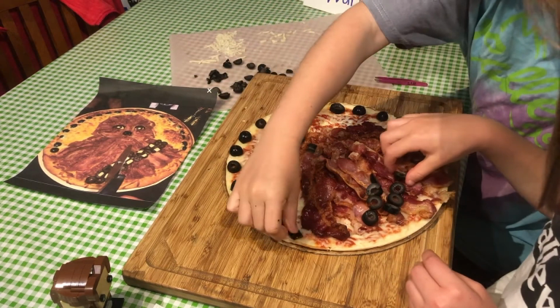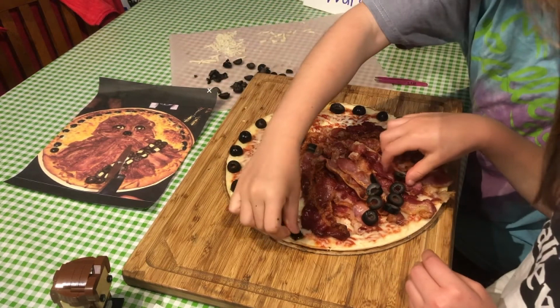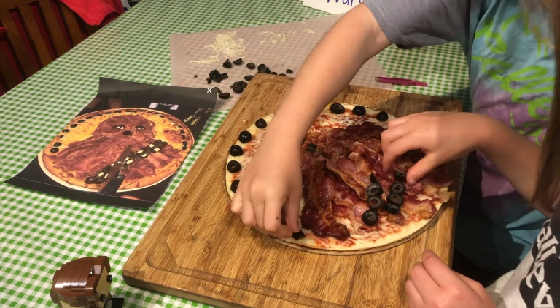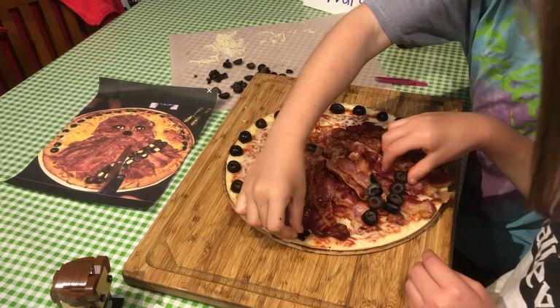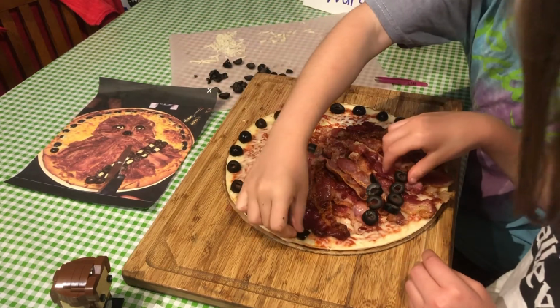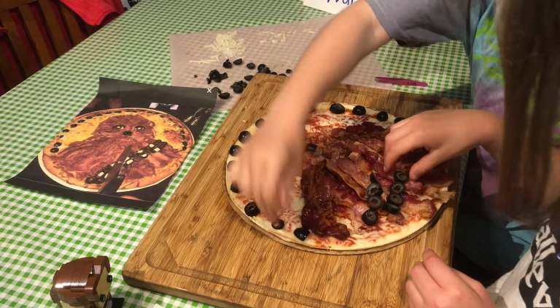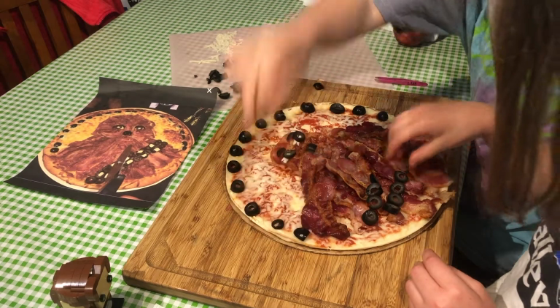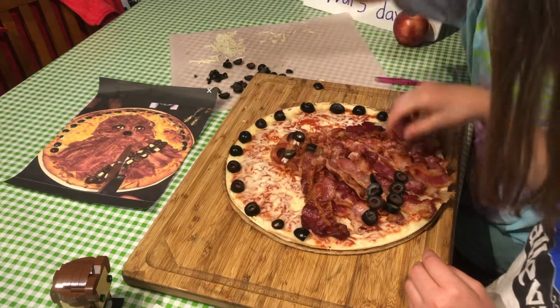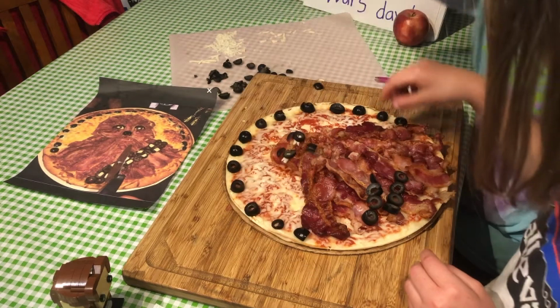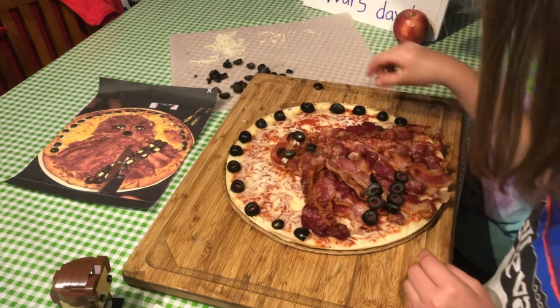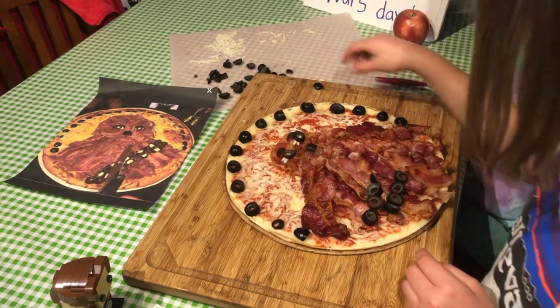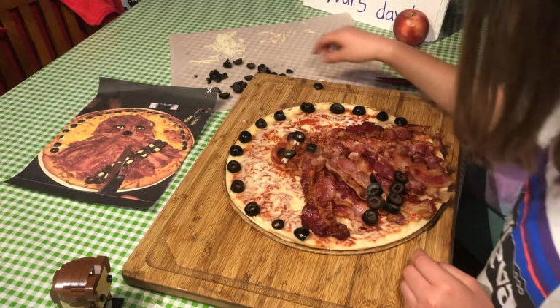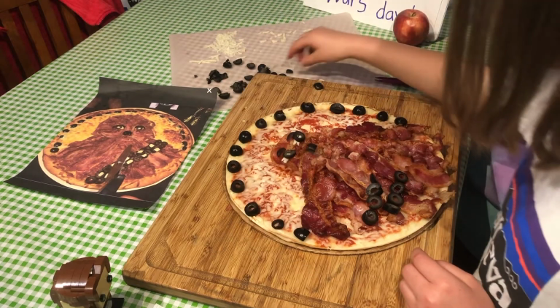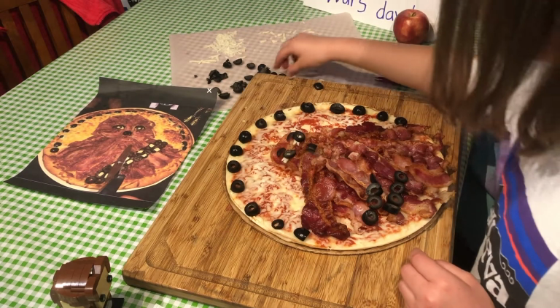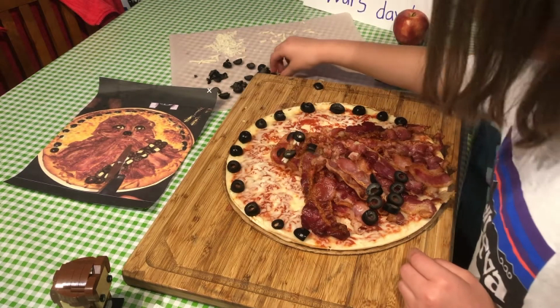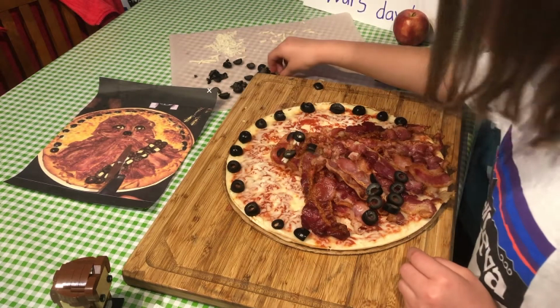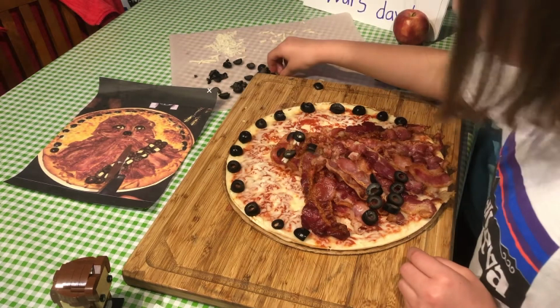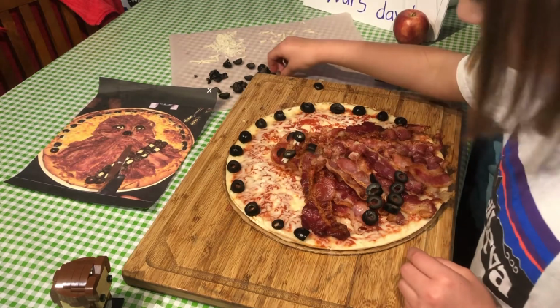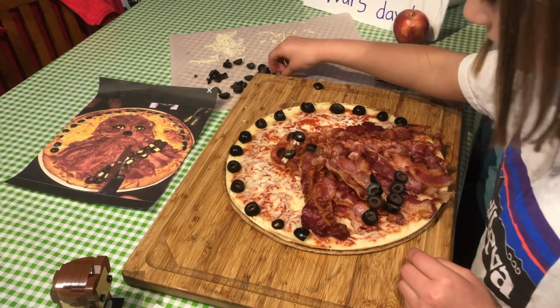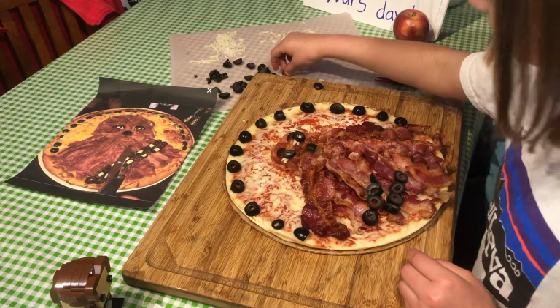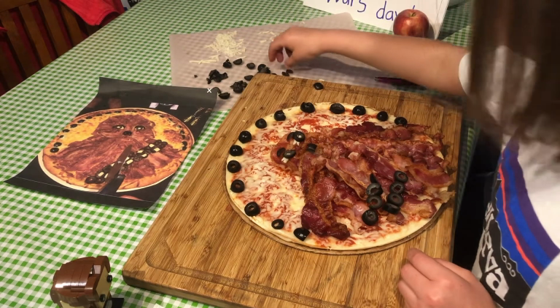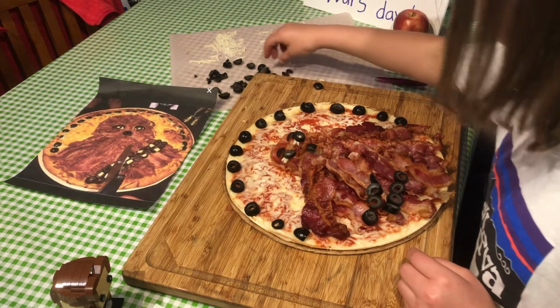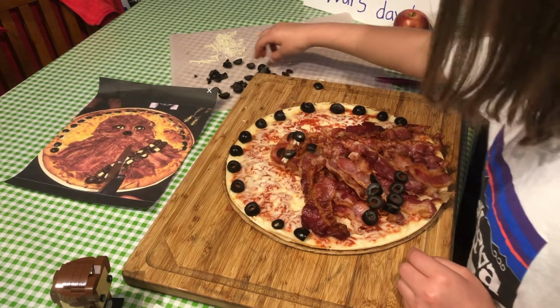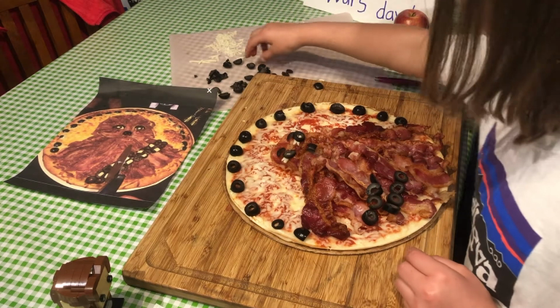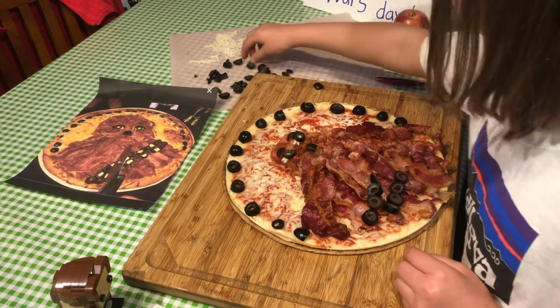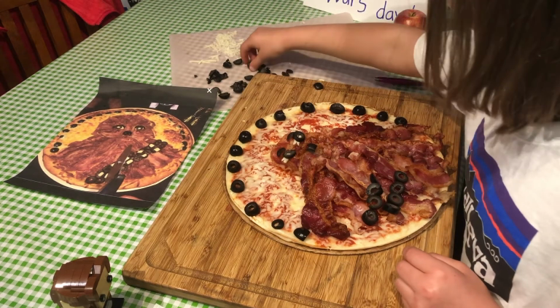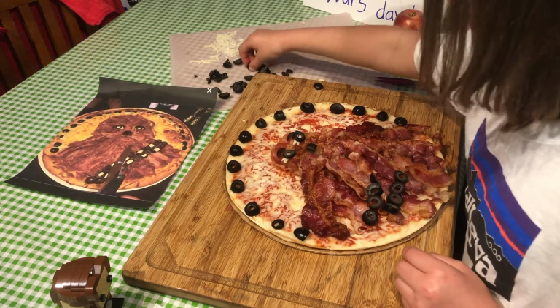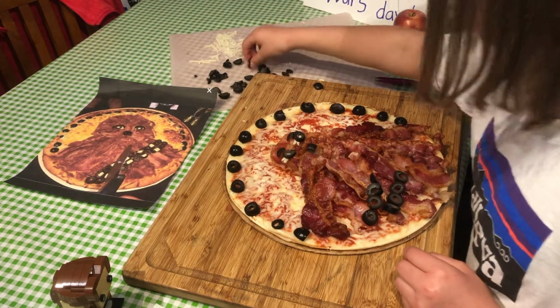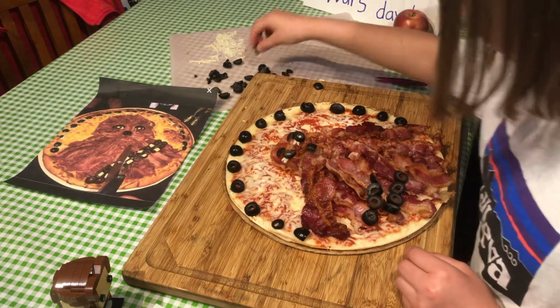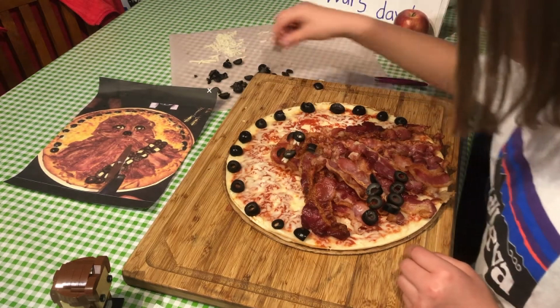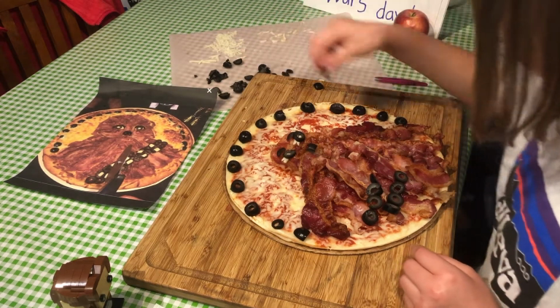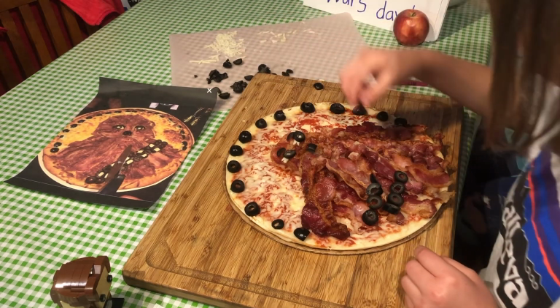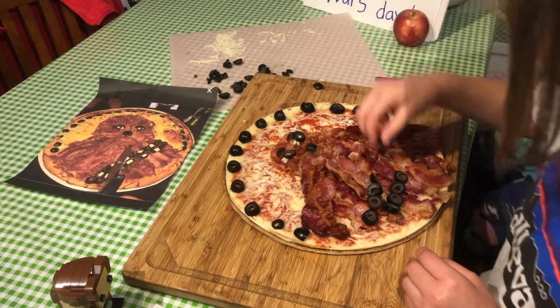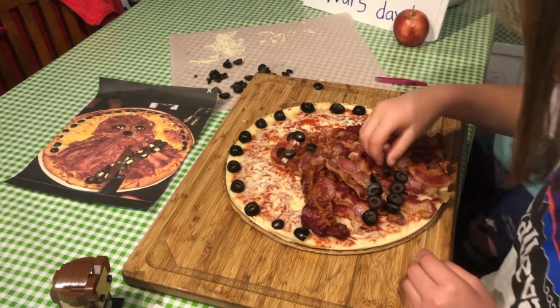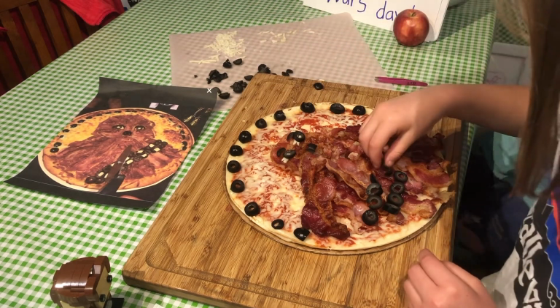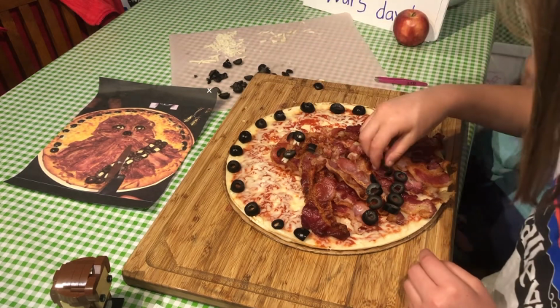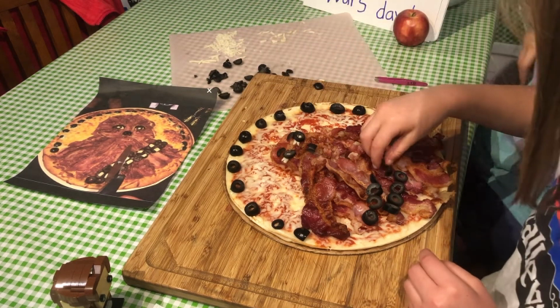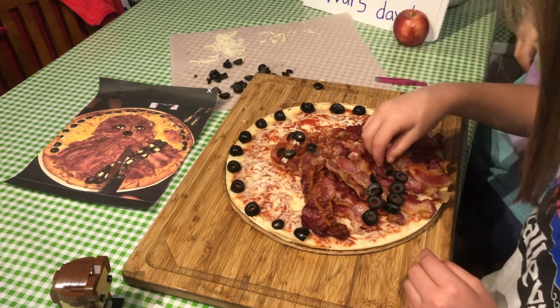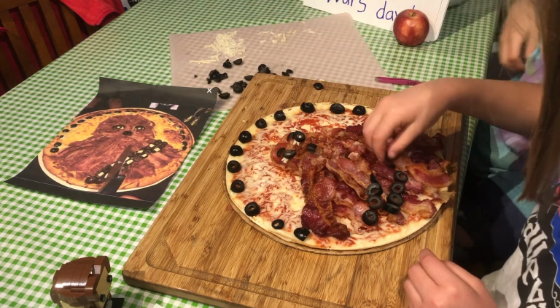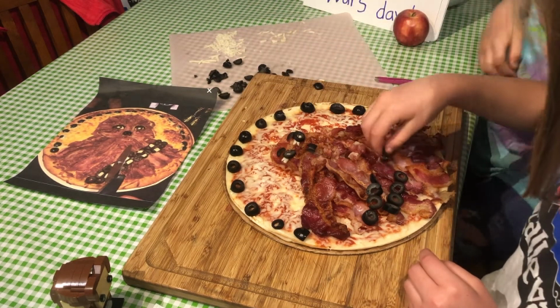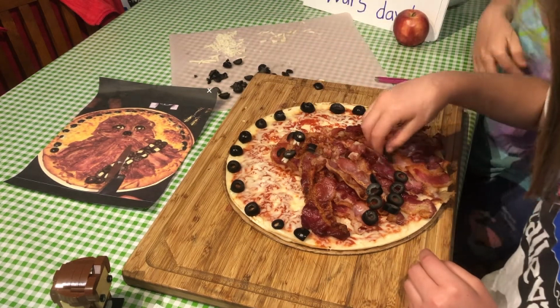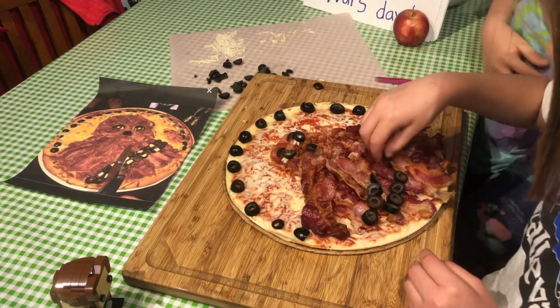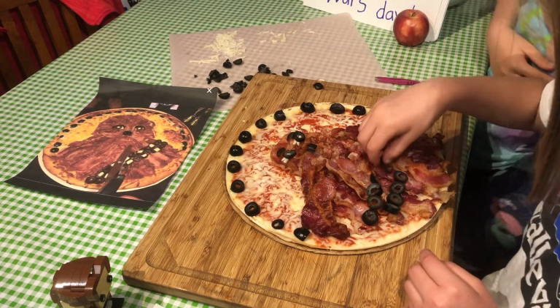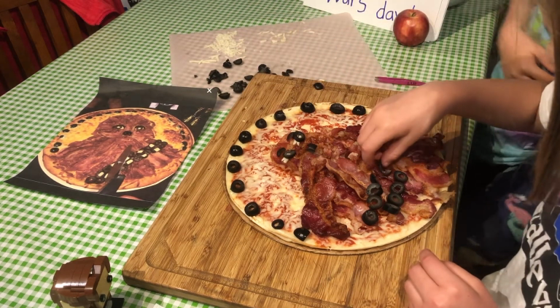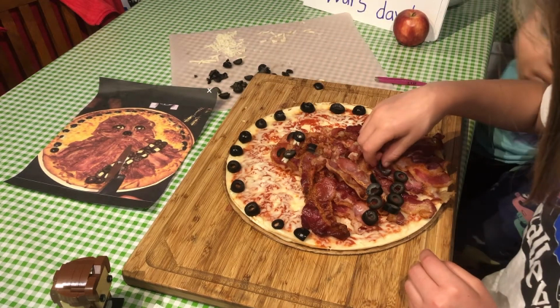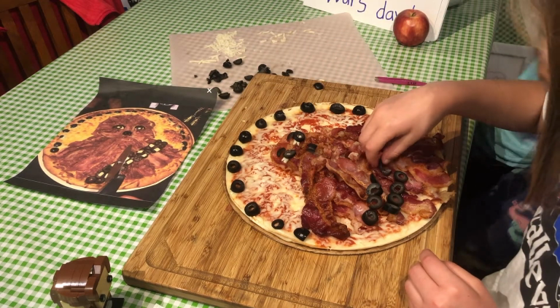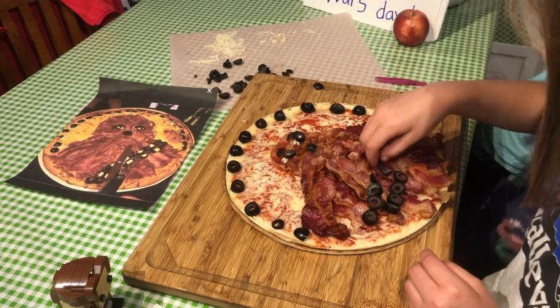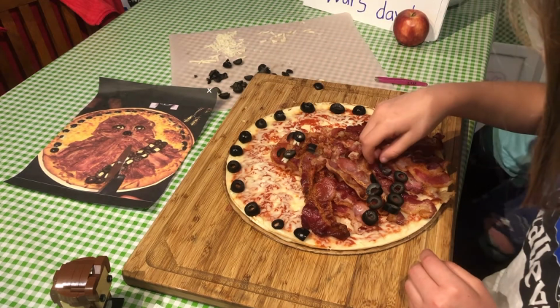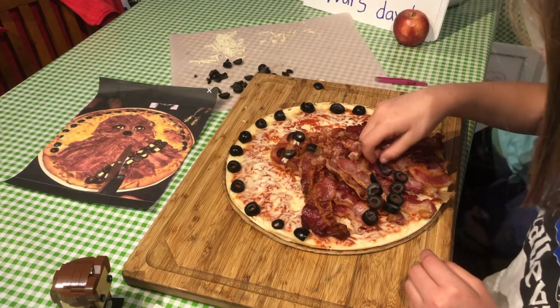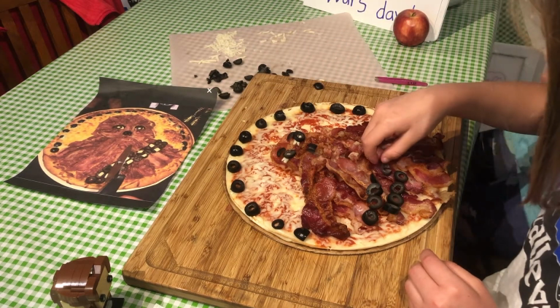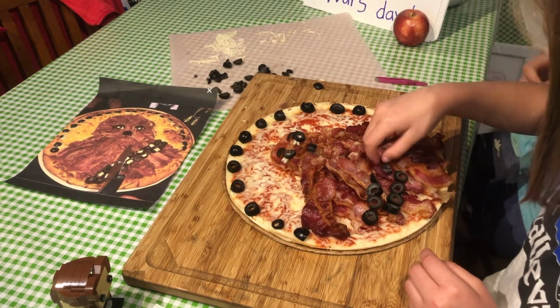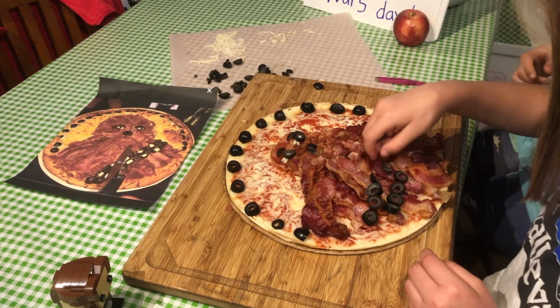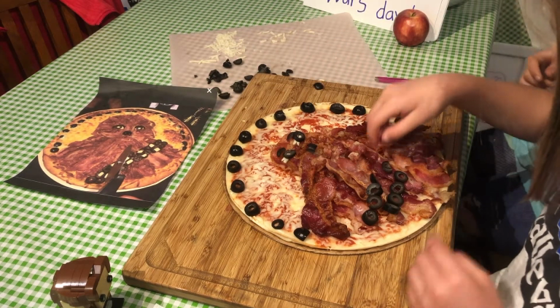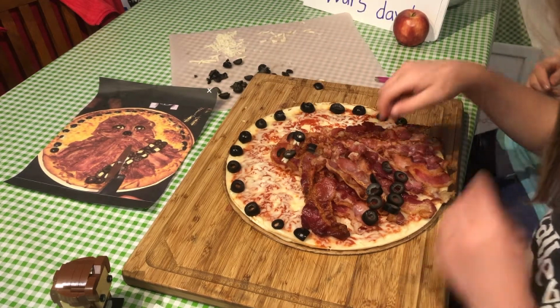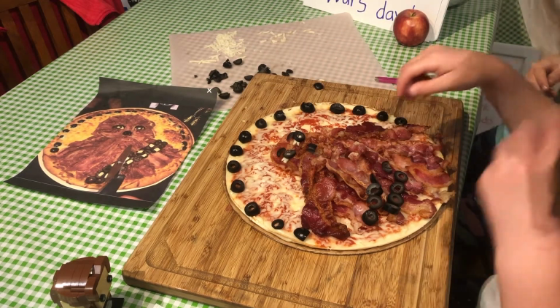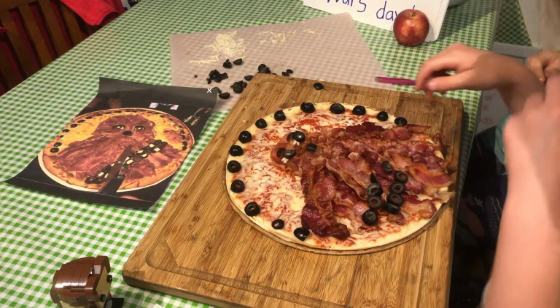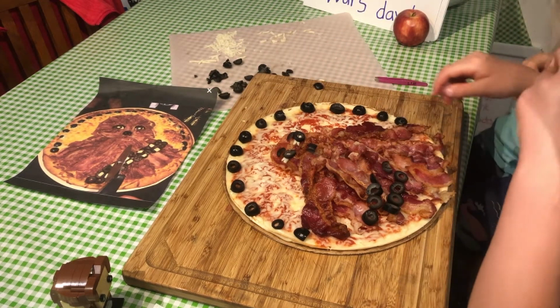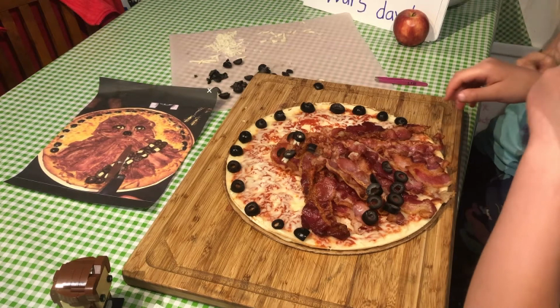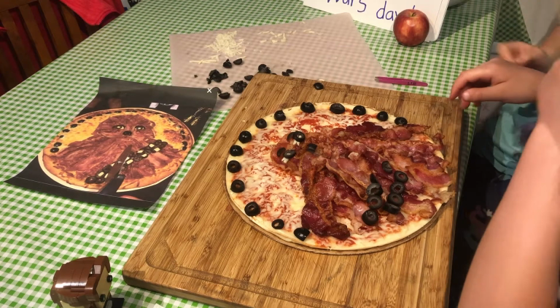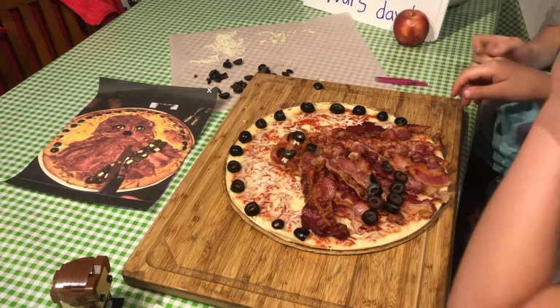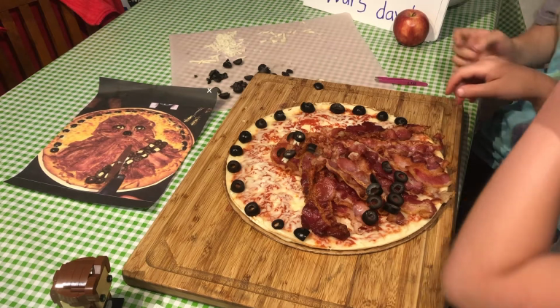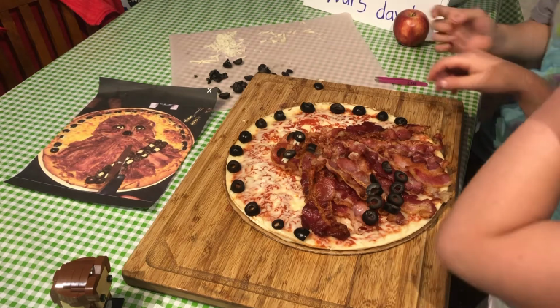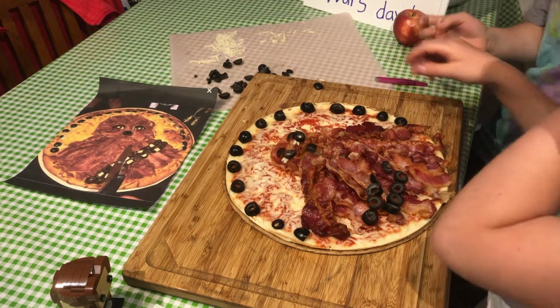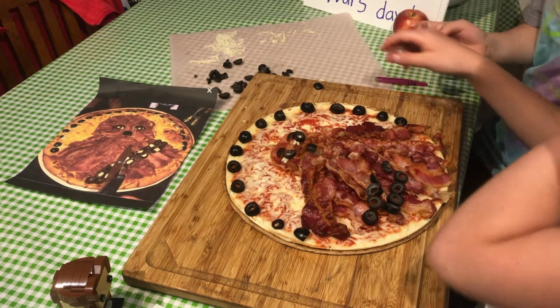Done. Good job. Now I'll start looking at the olive violations.